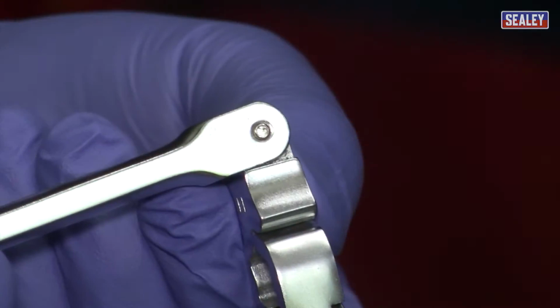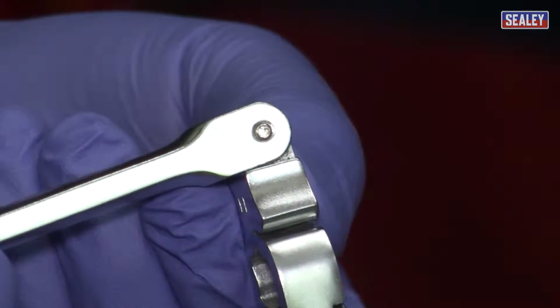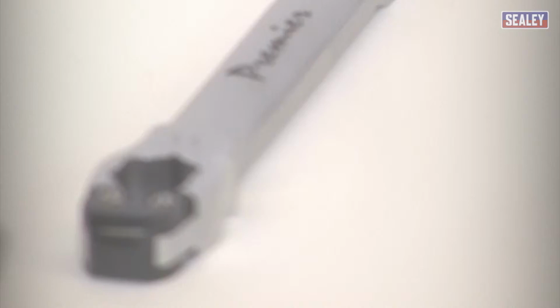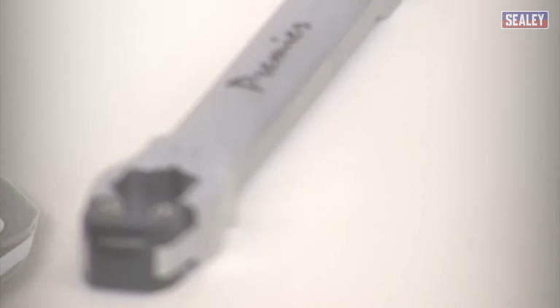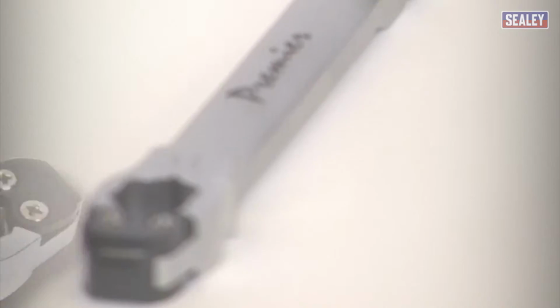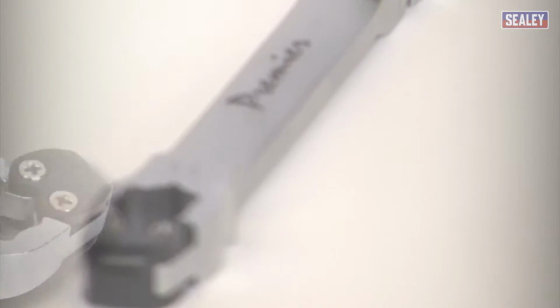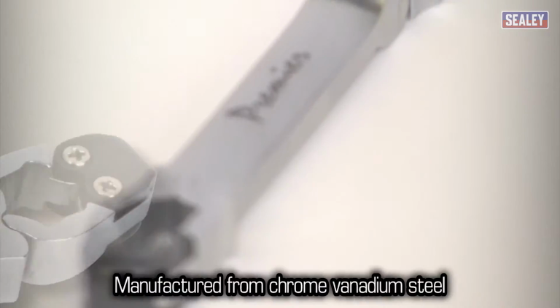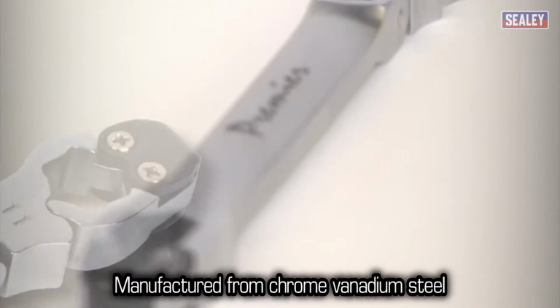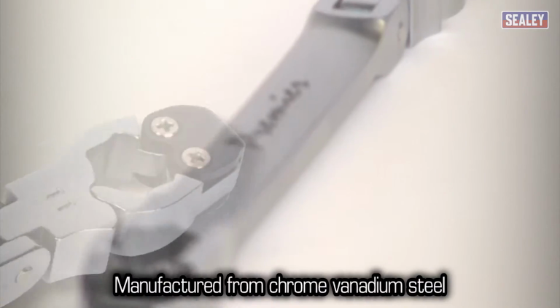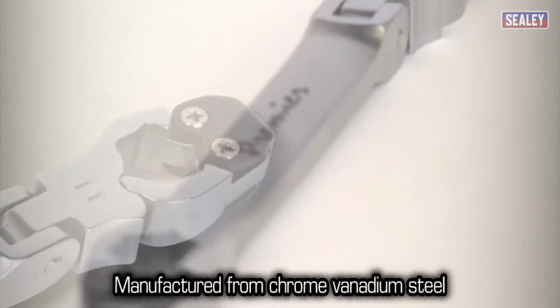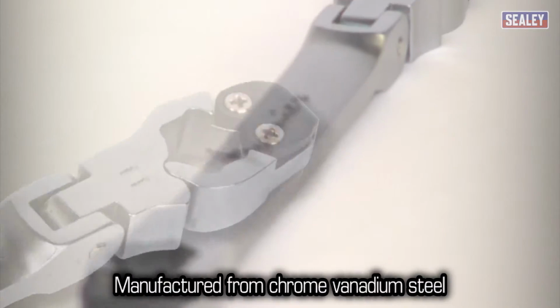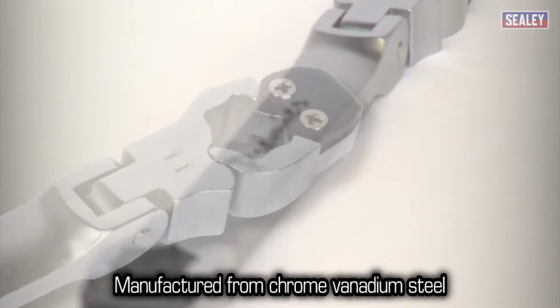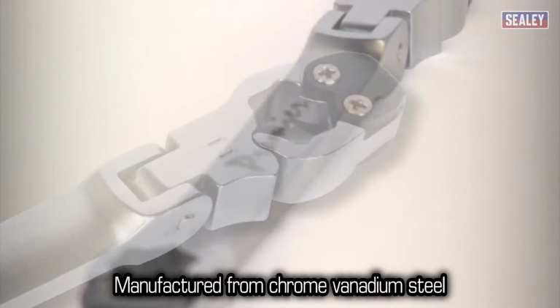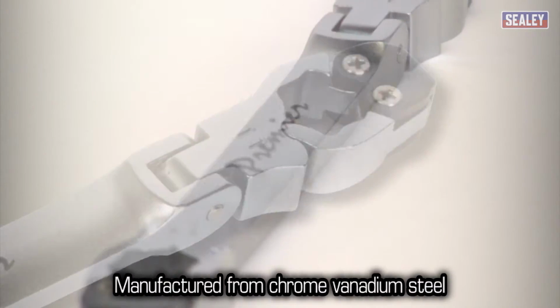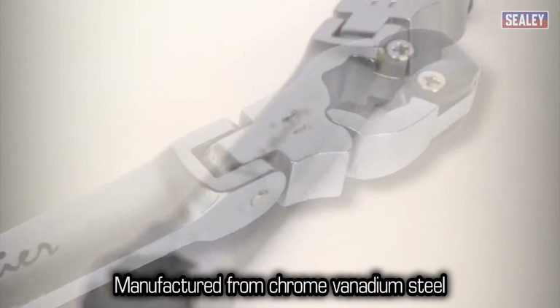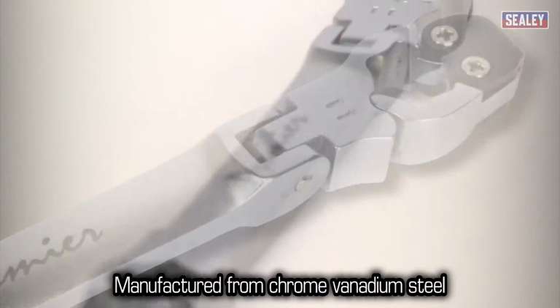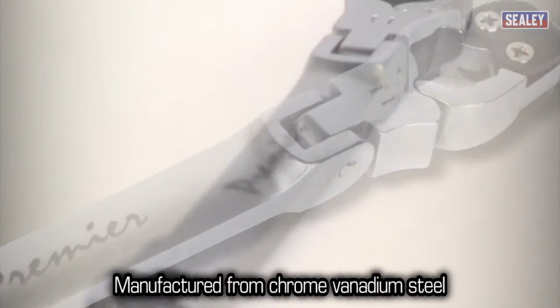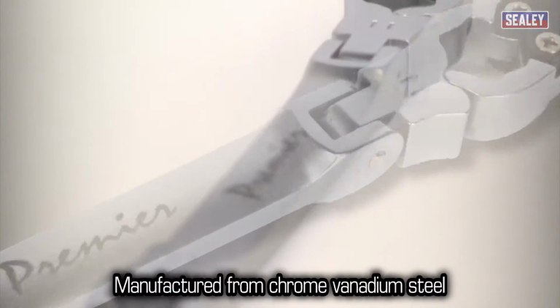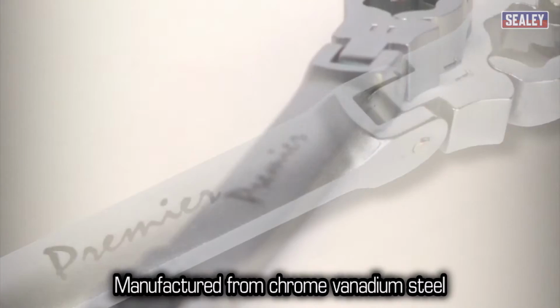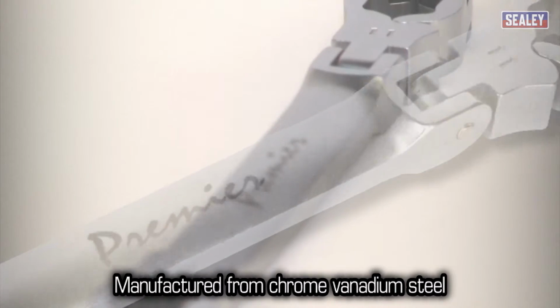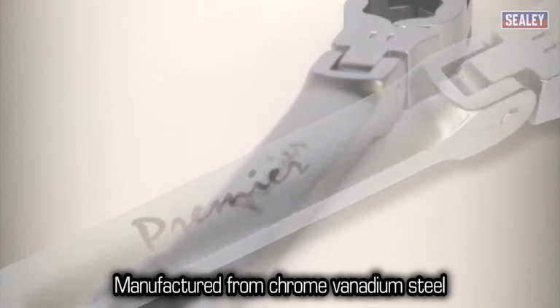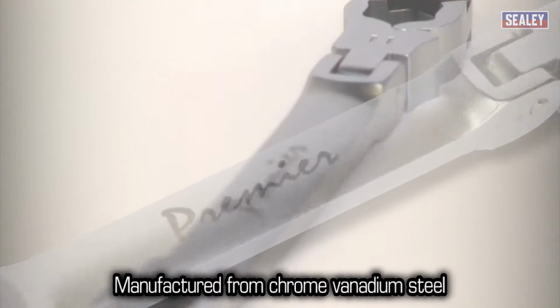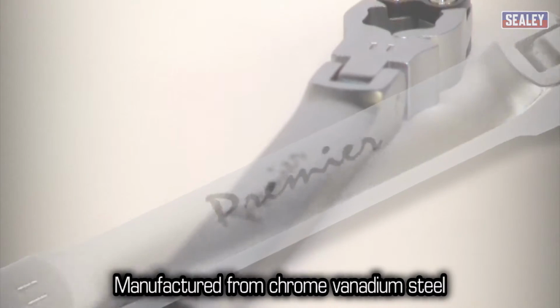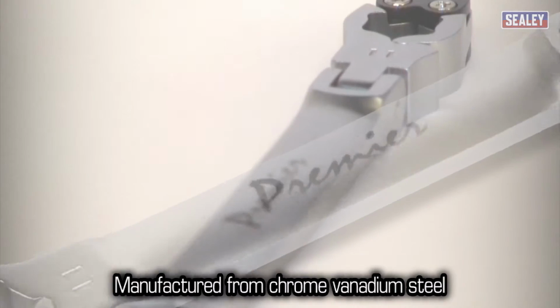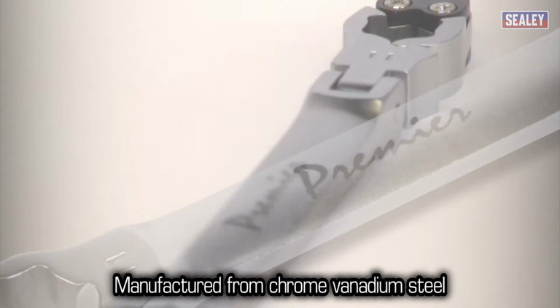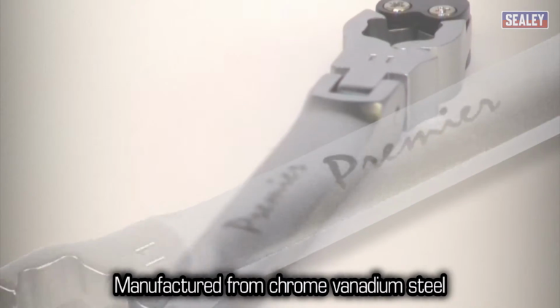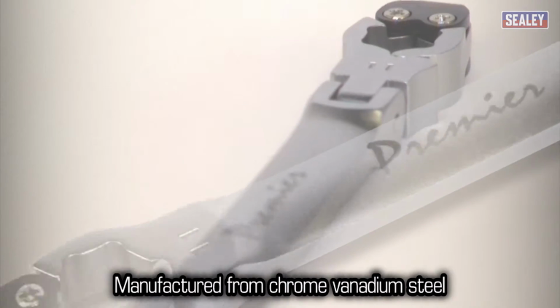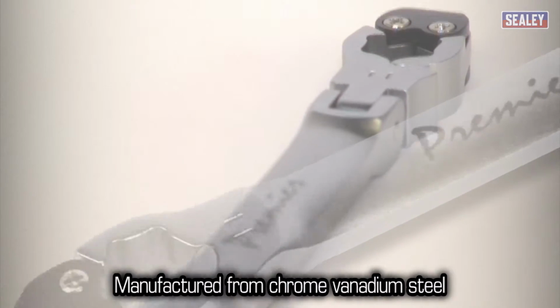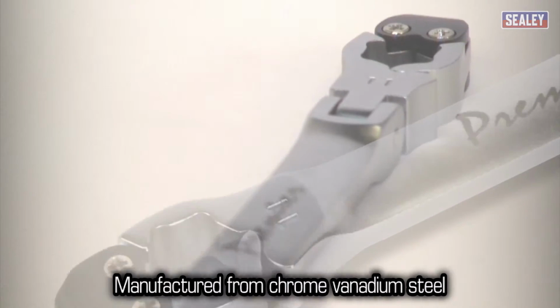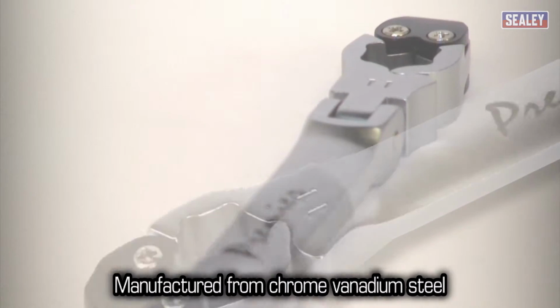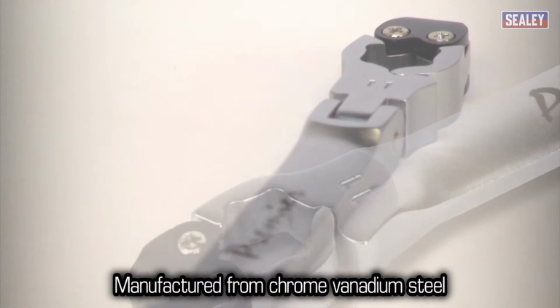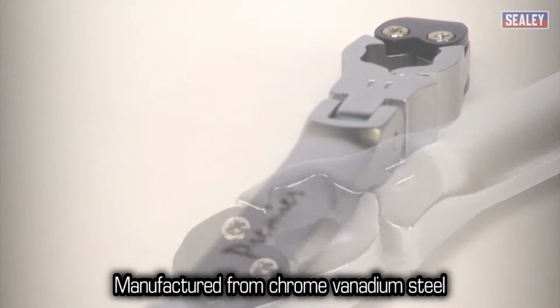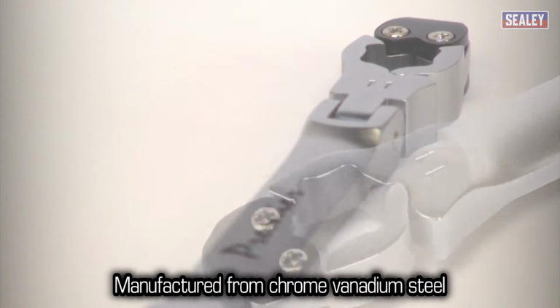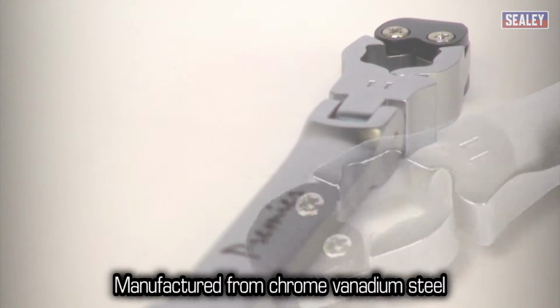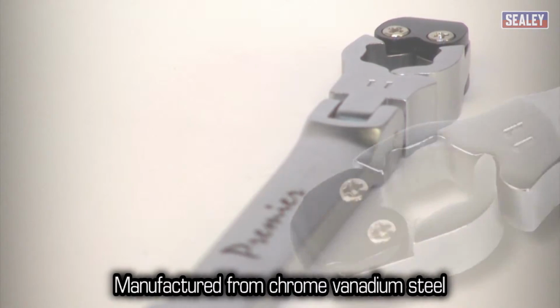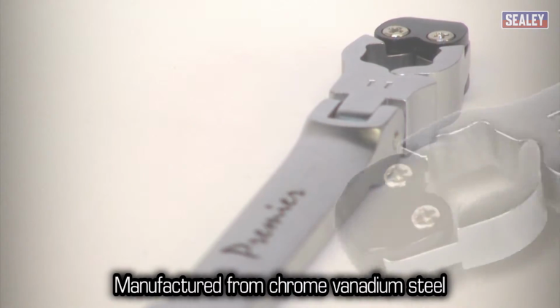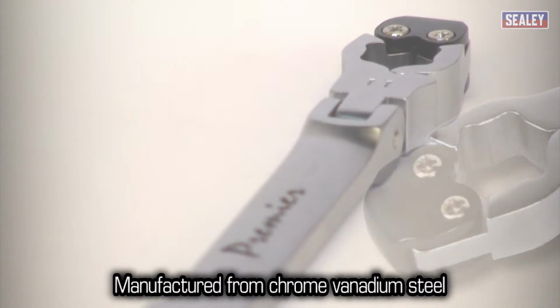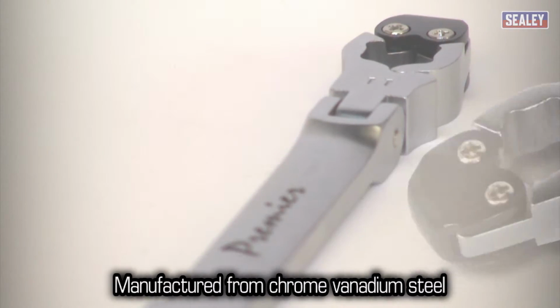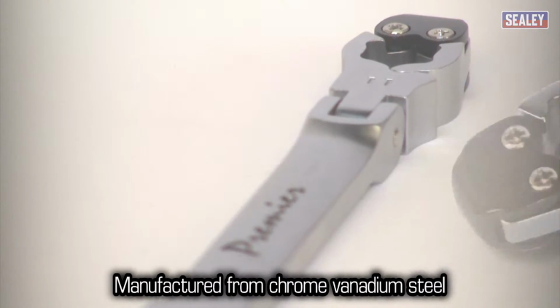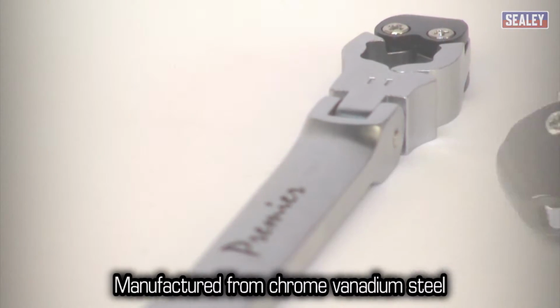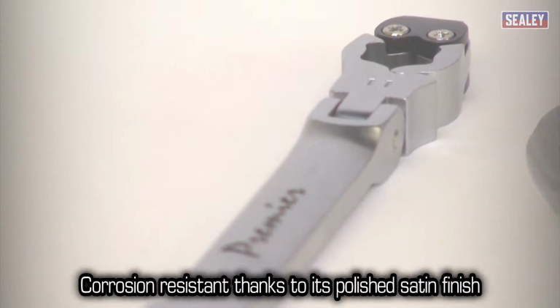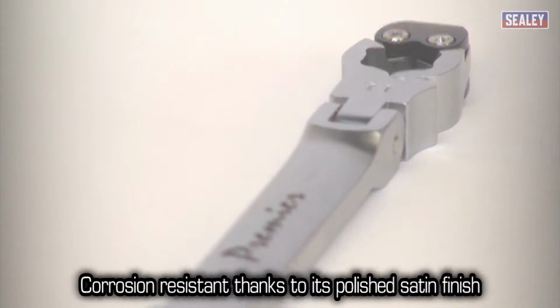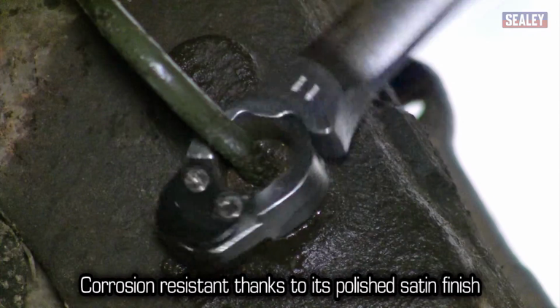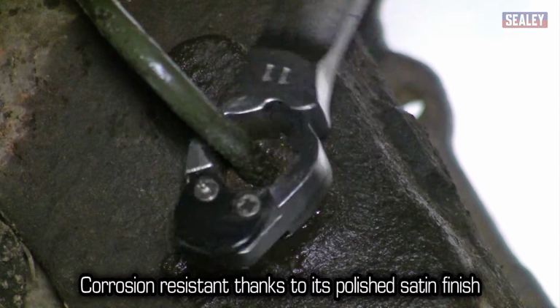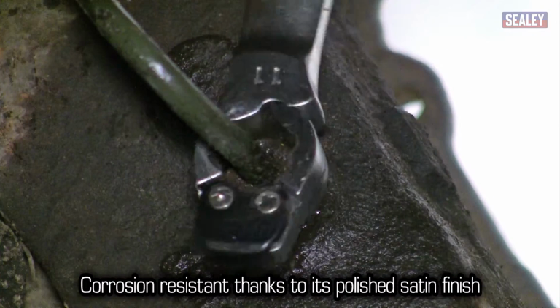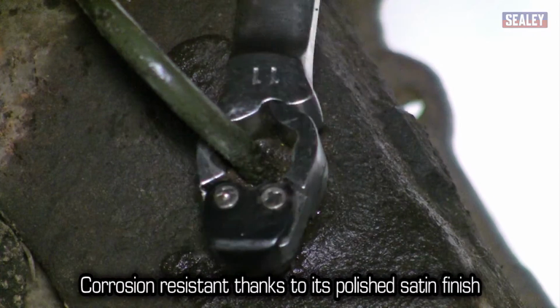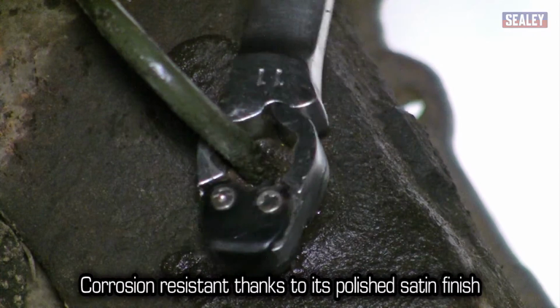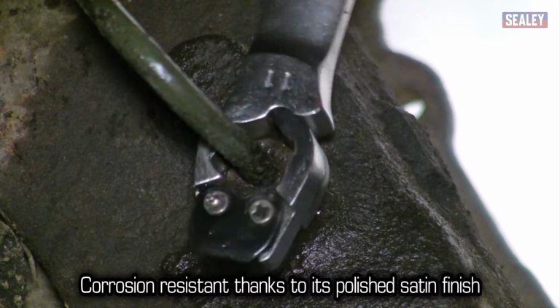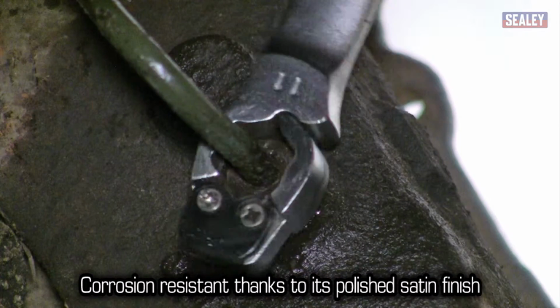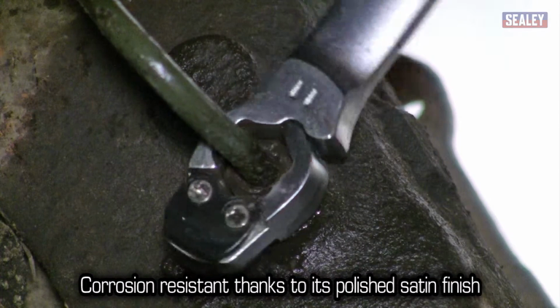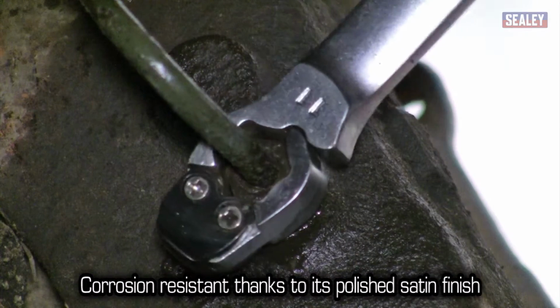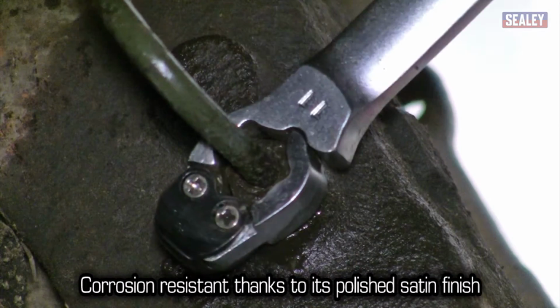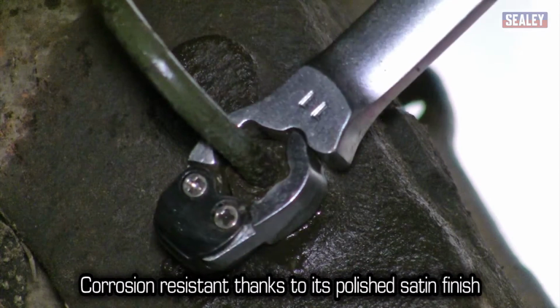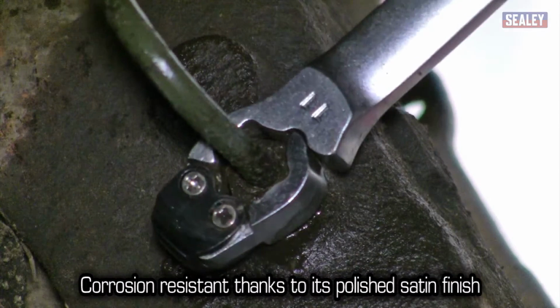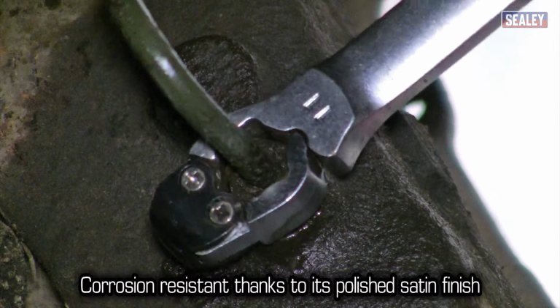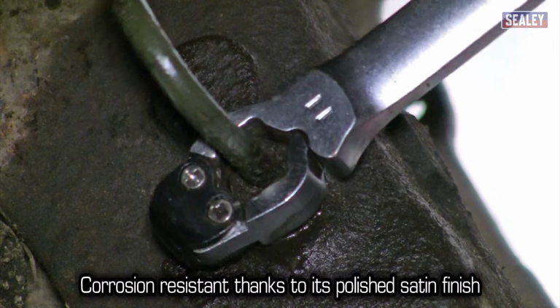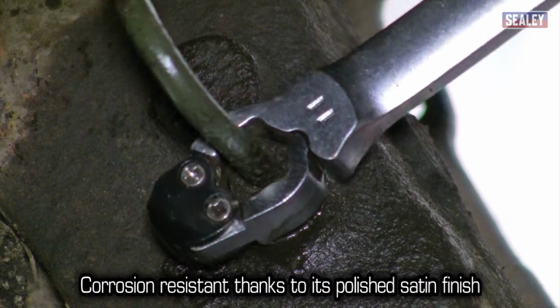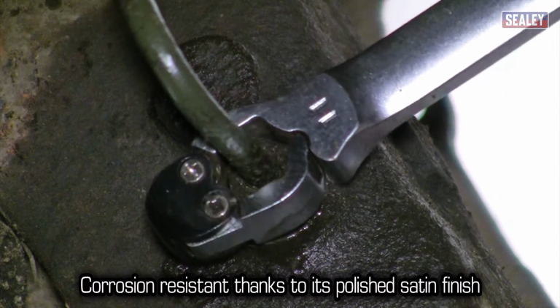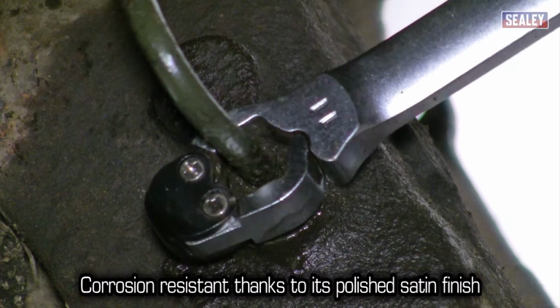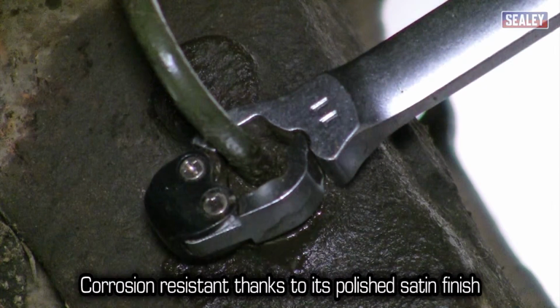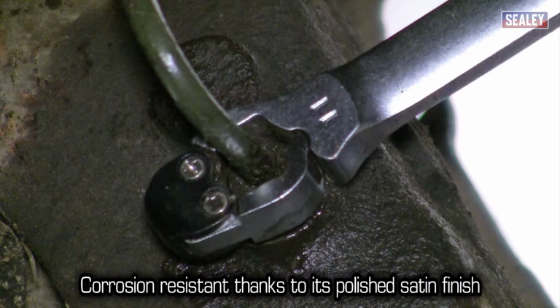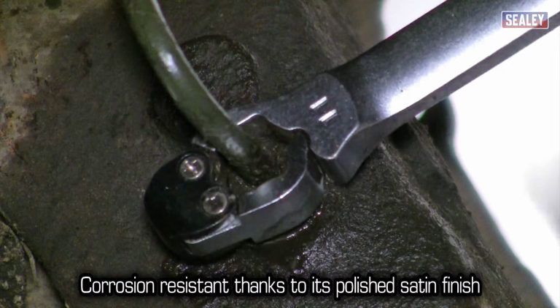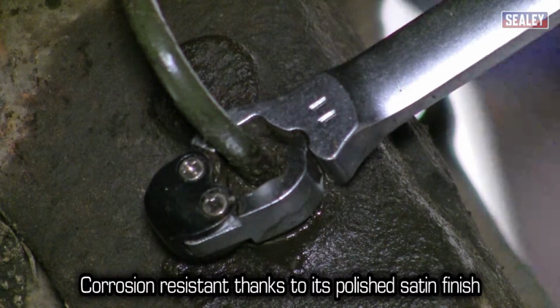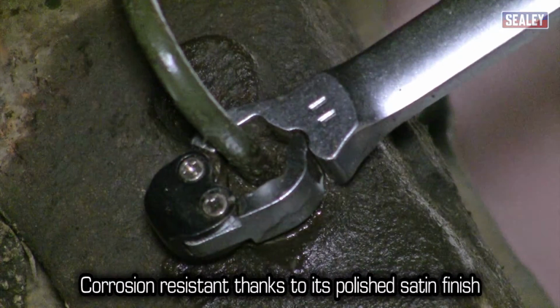This invaluable tool is manufactured from hardened and tempered chrome vanadium steel with a polished satin finish for corrosion resistance.